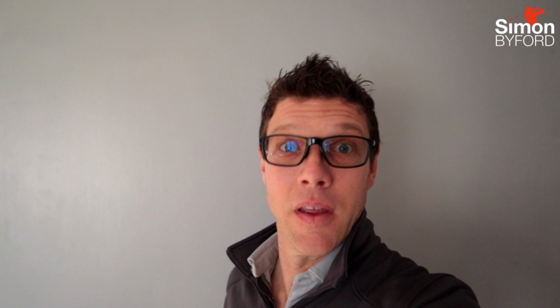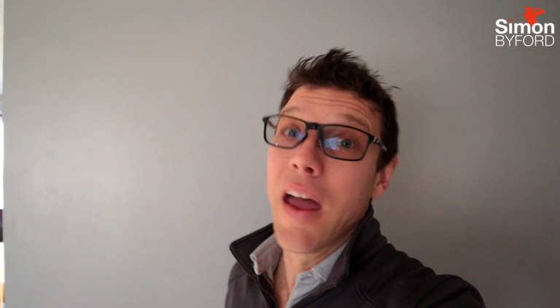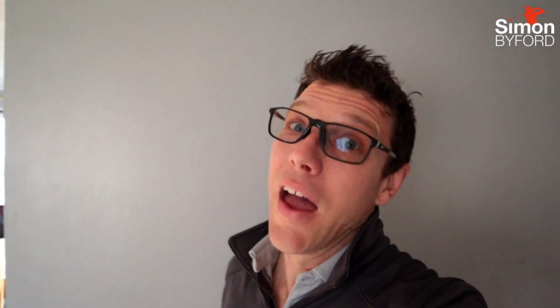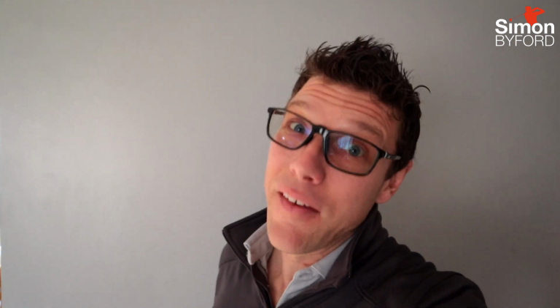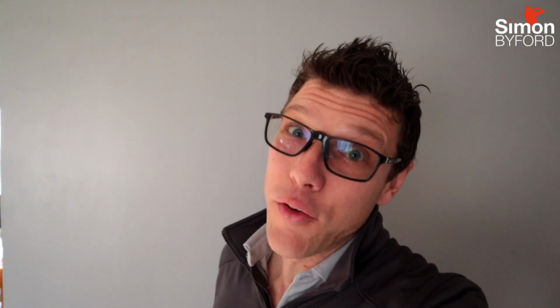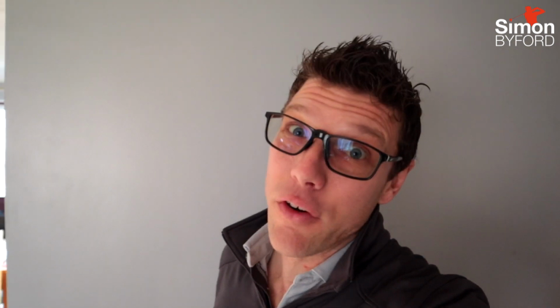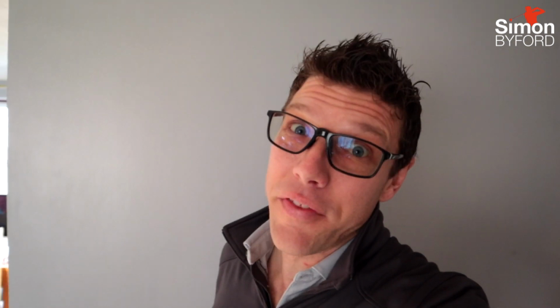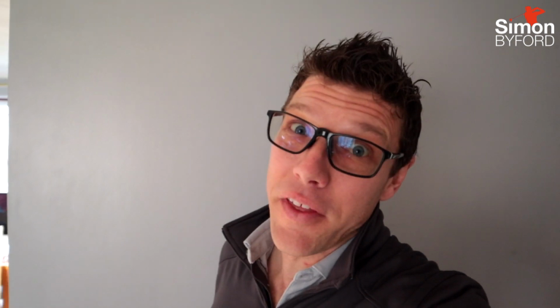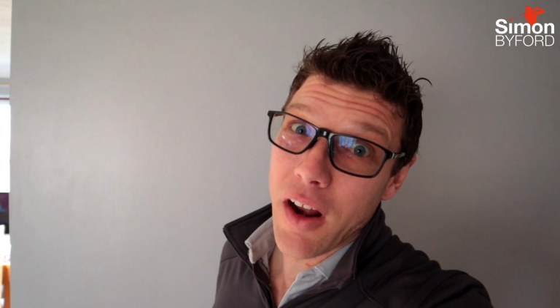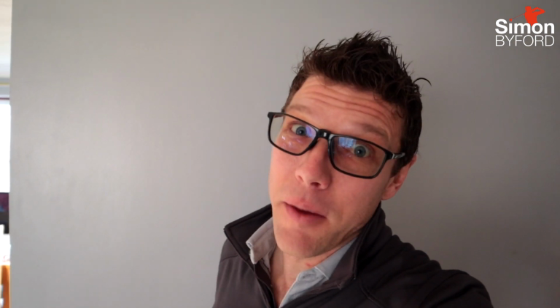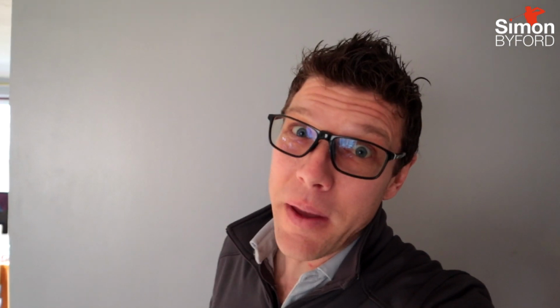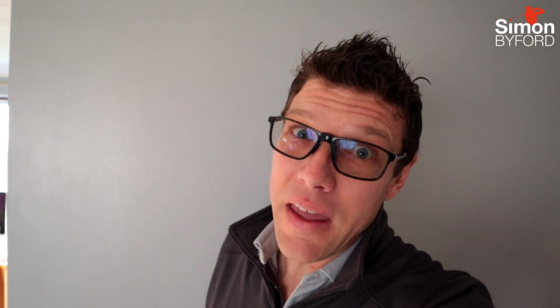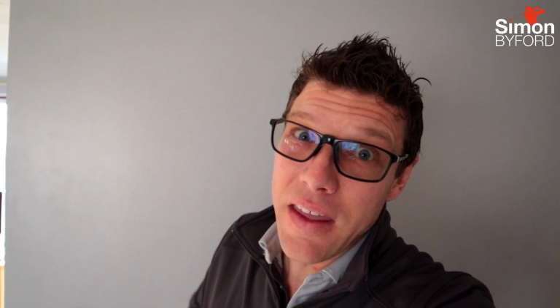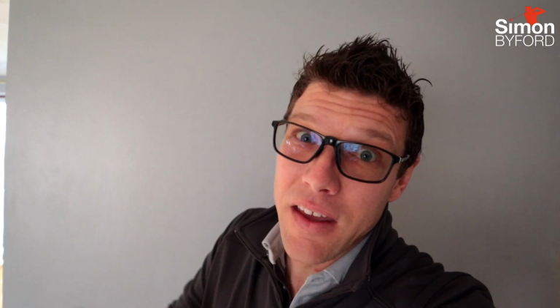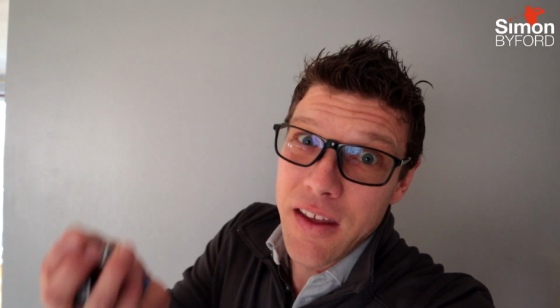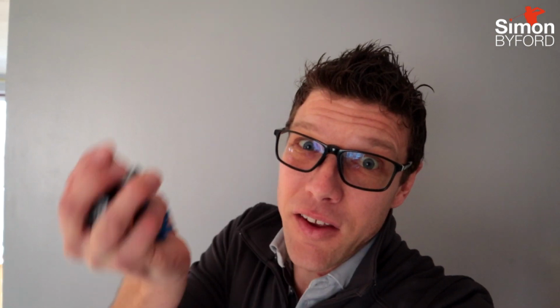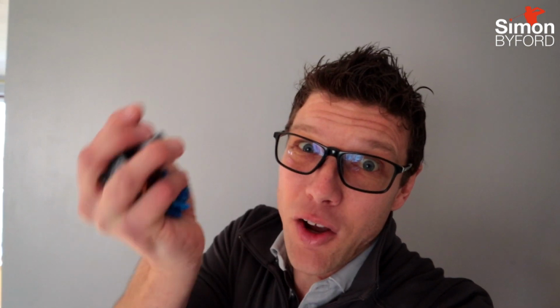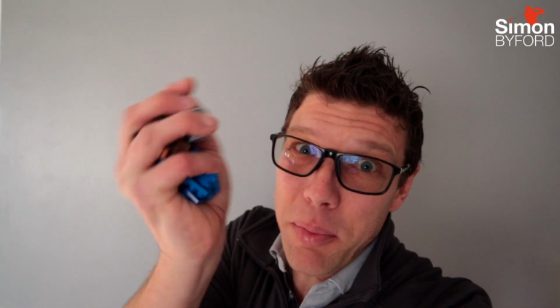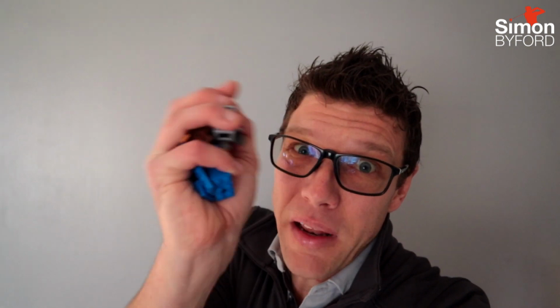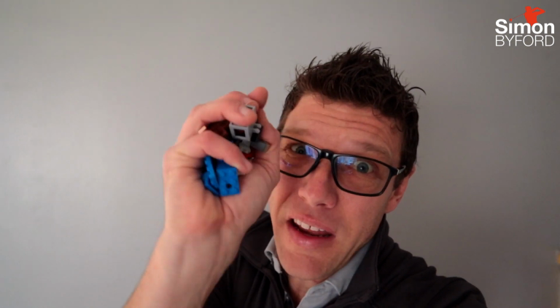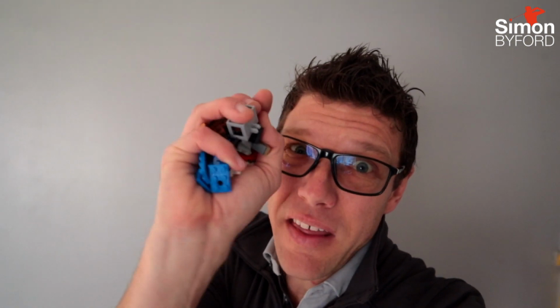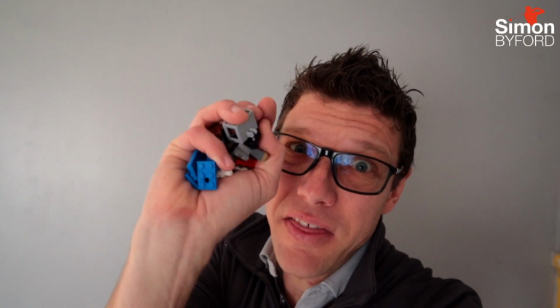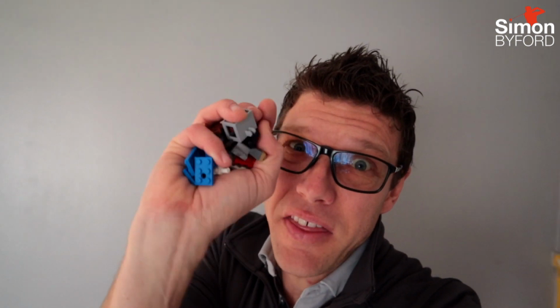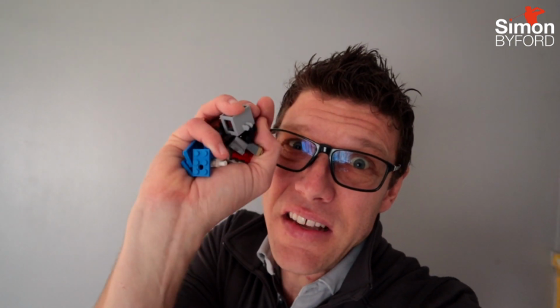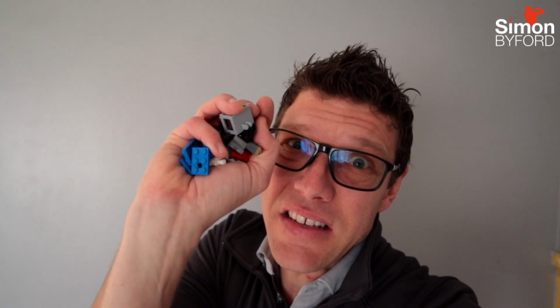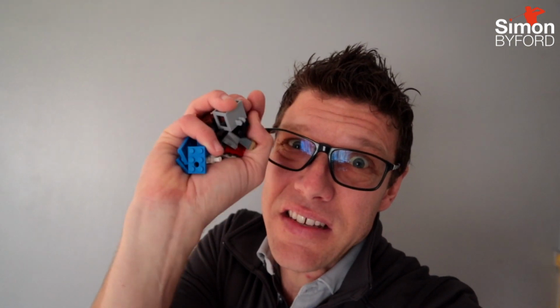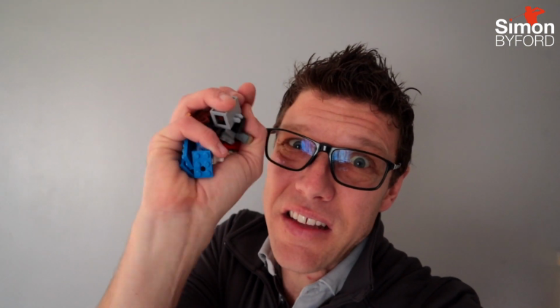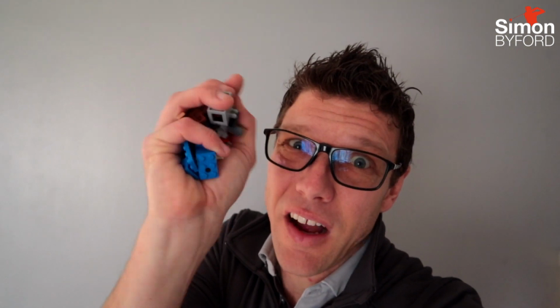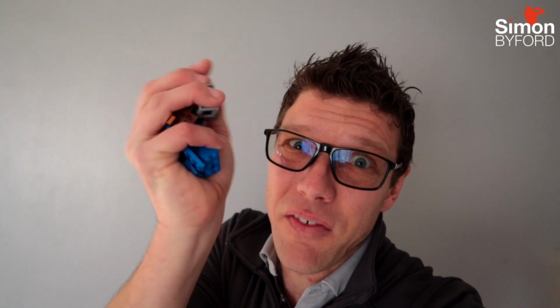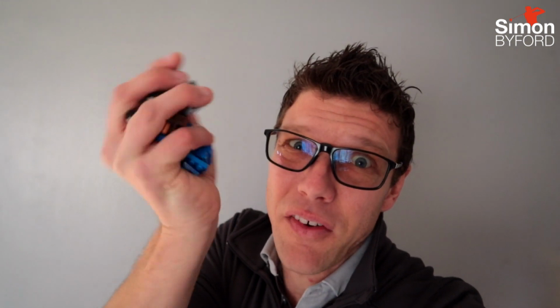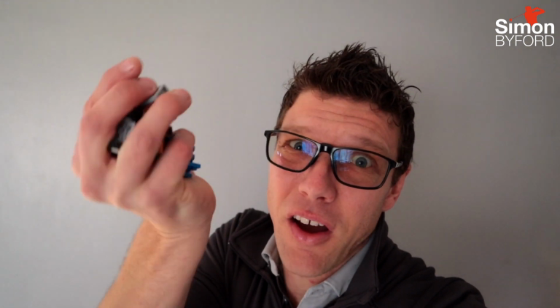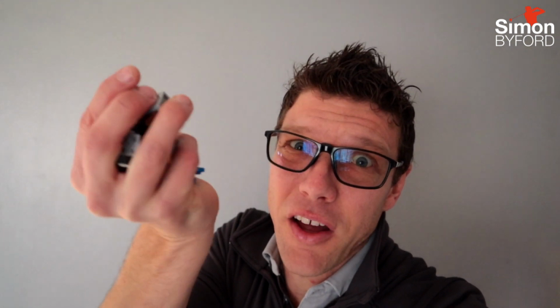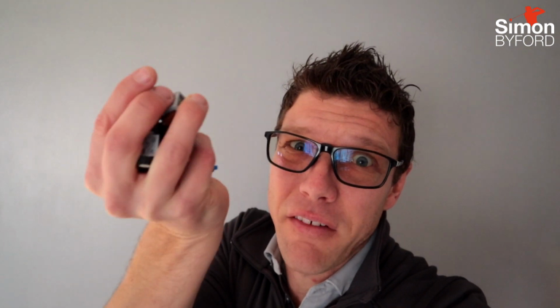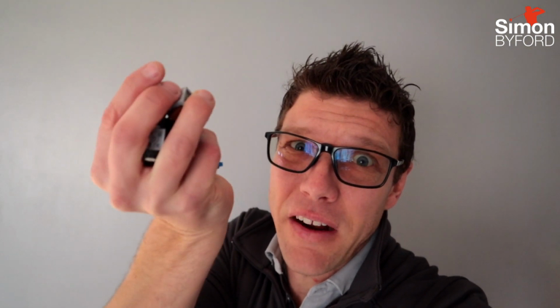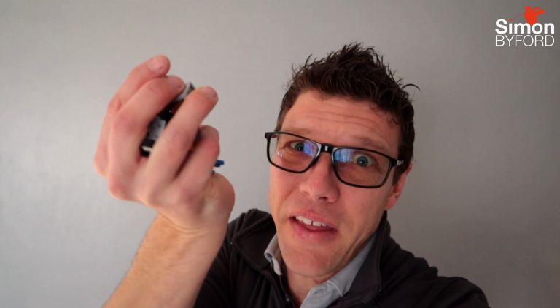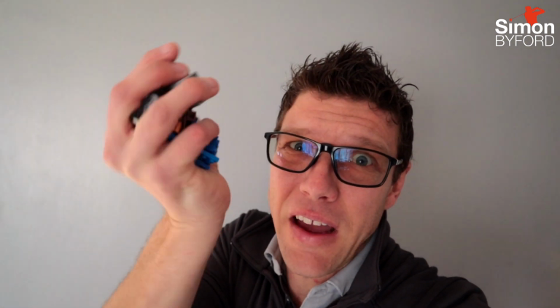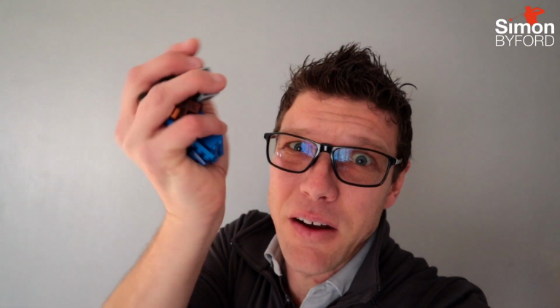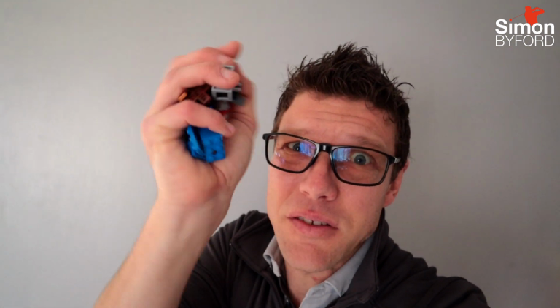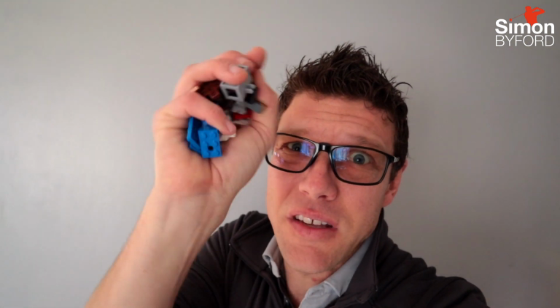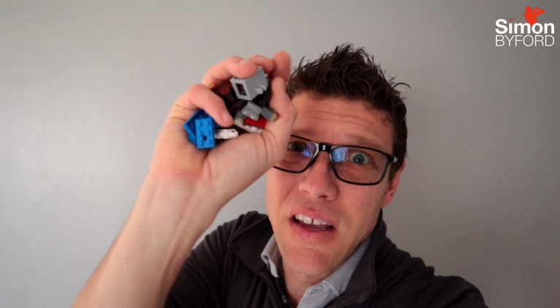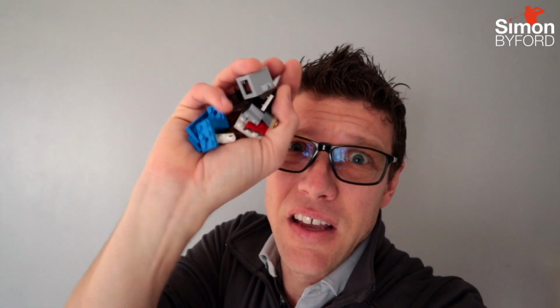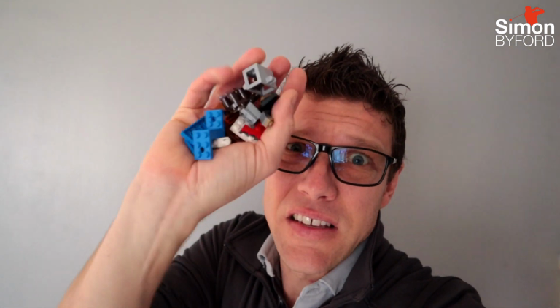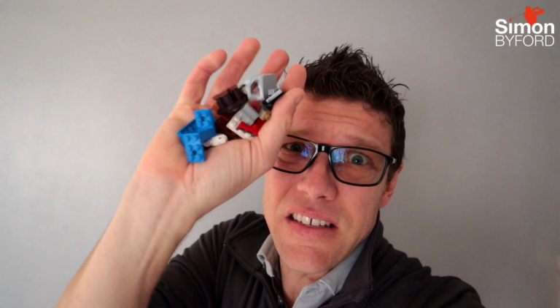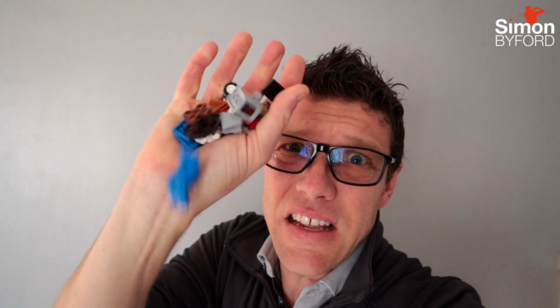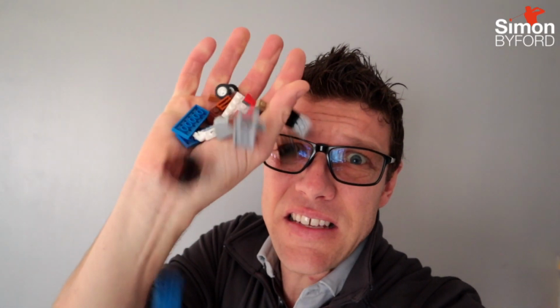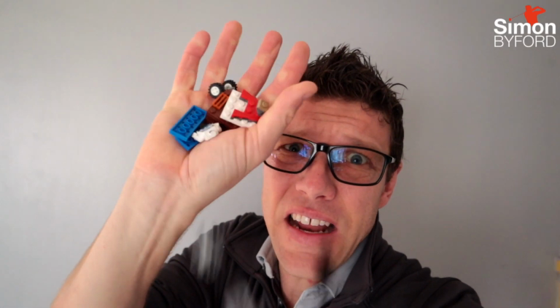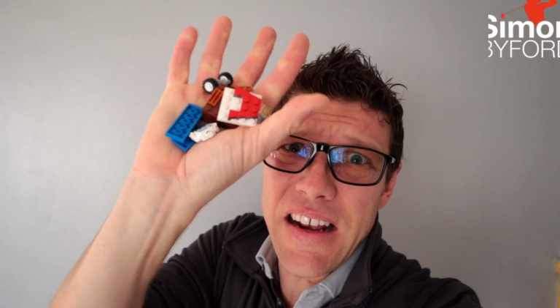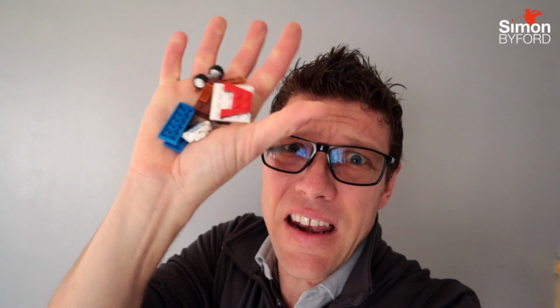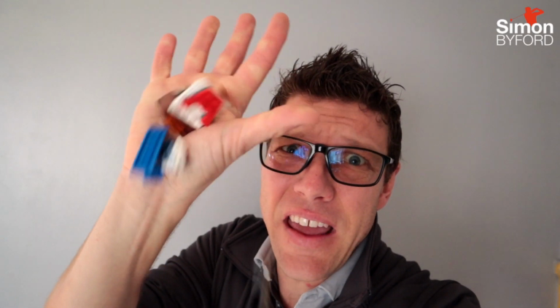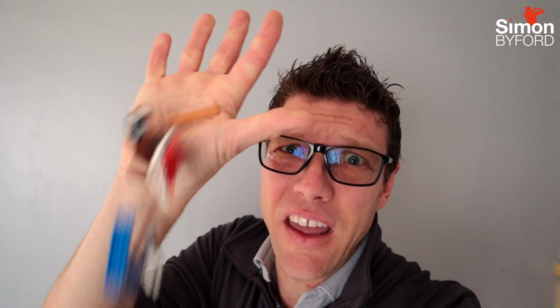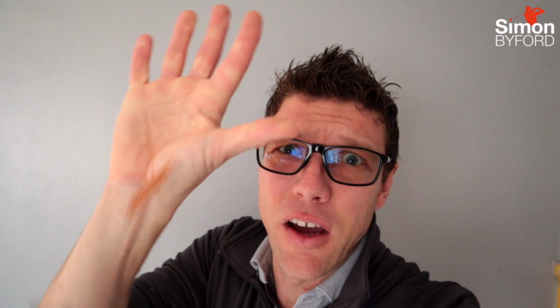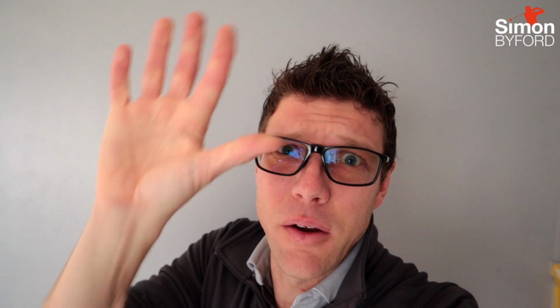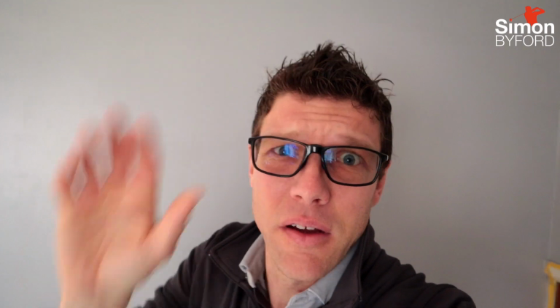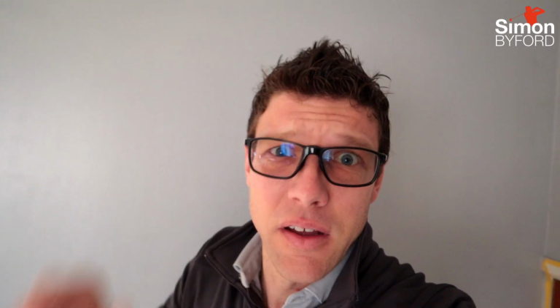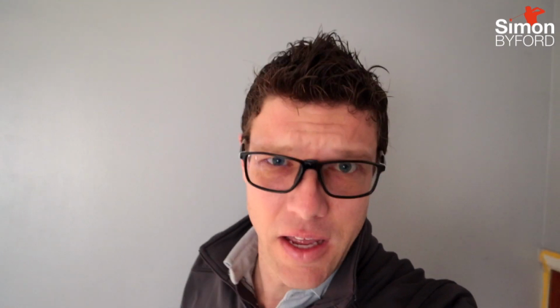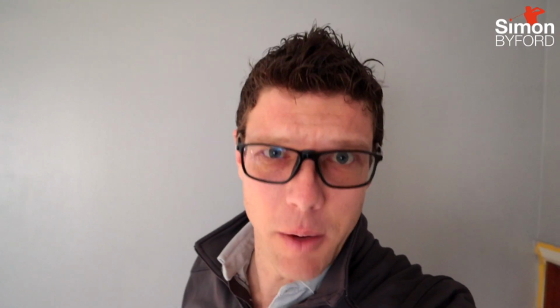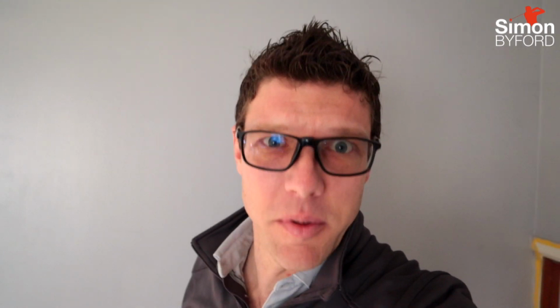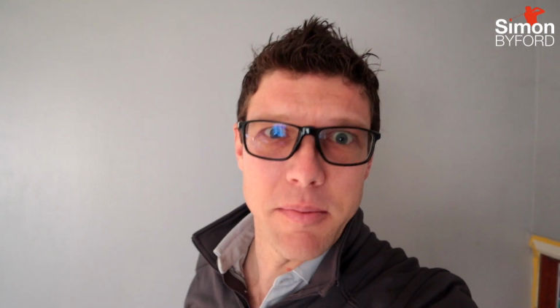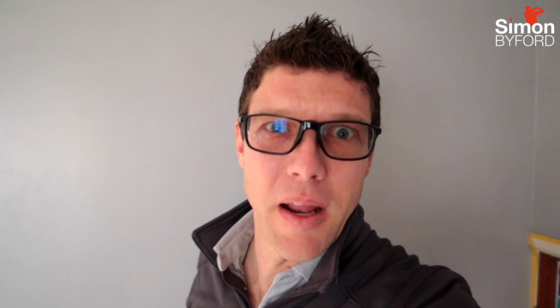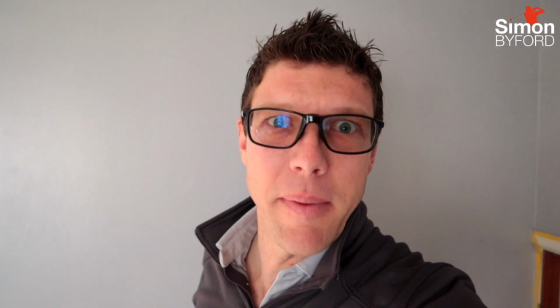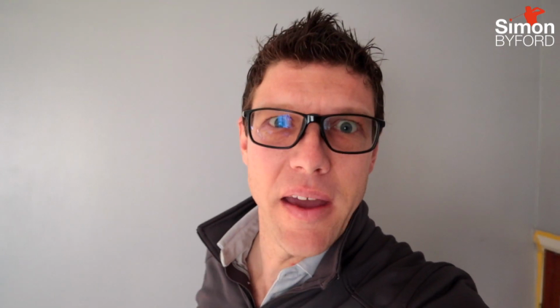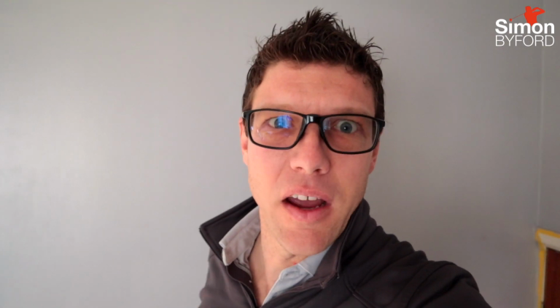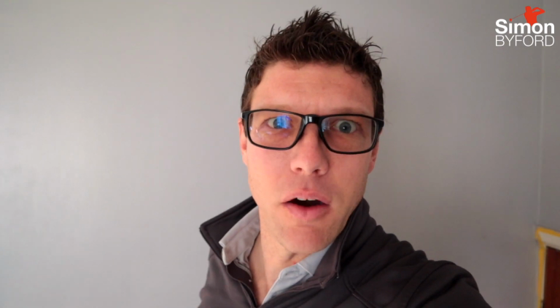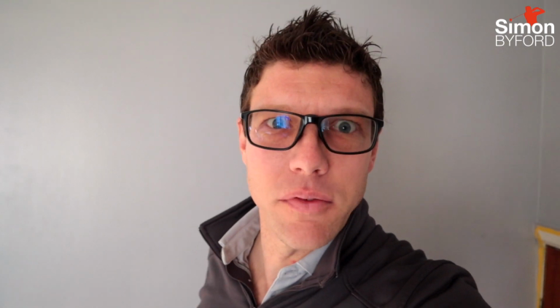If you're anything like me, you've got plenty of Lego lying around the house. Let's let Lego help us play better golf.